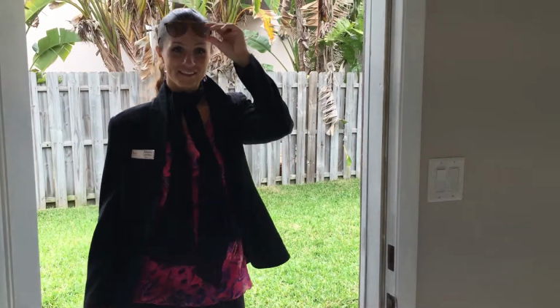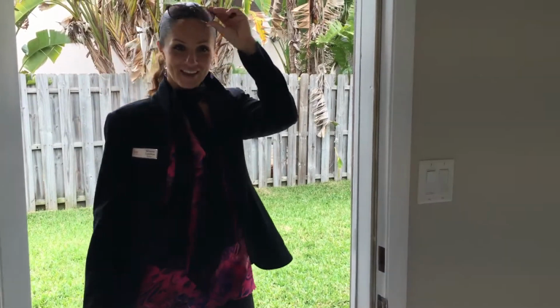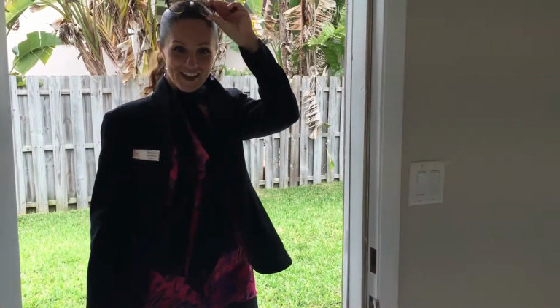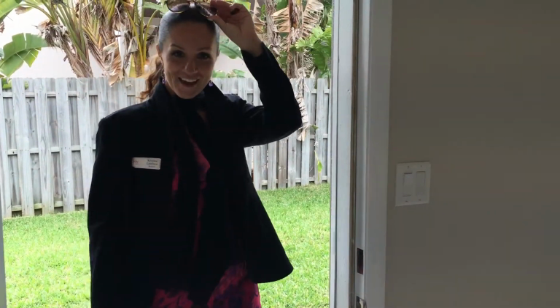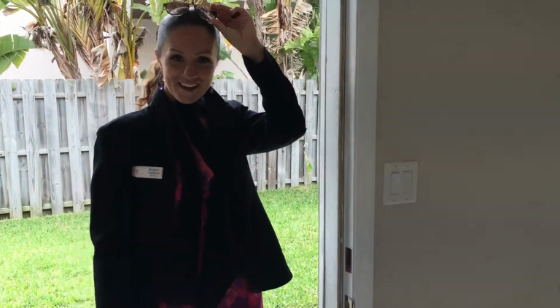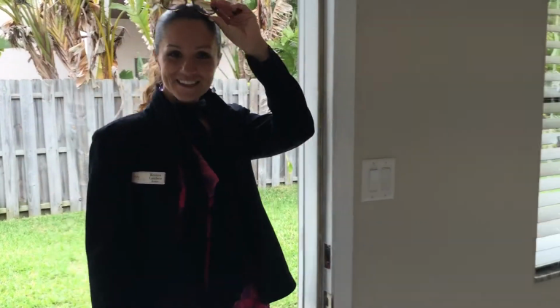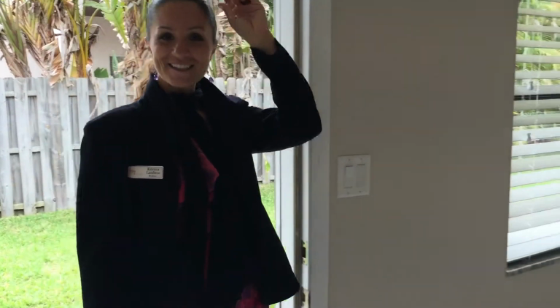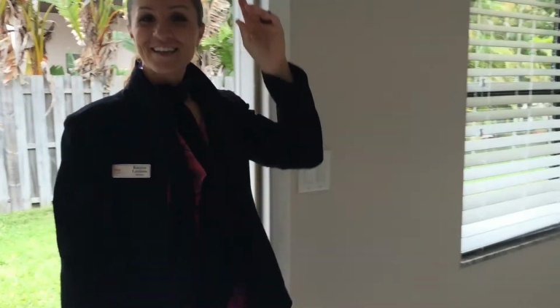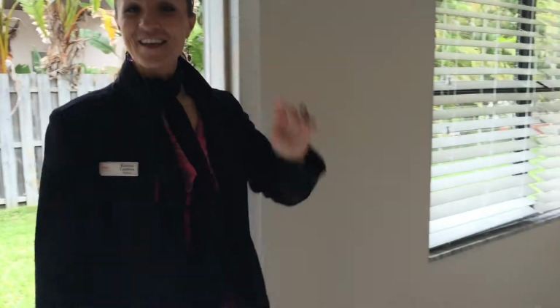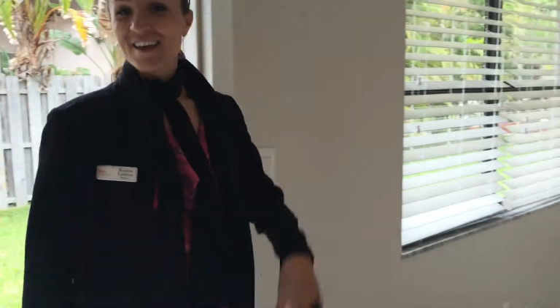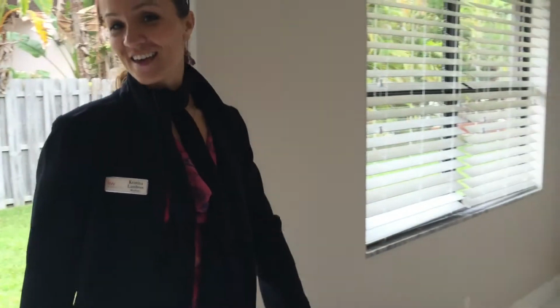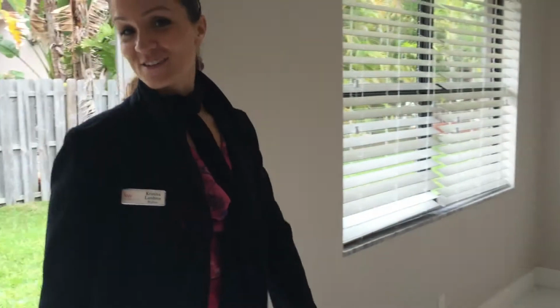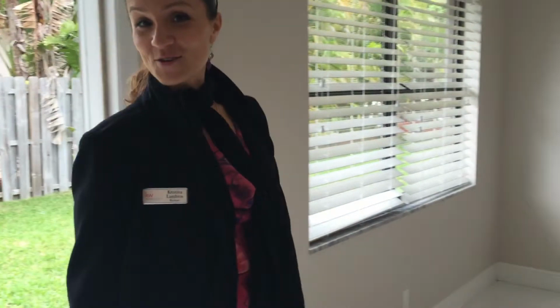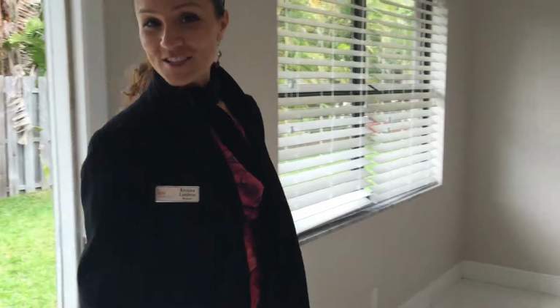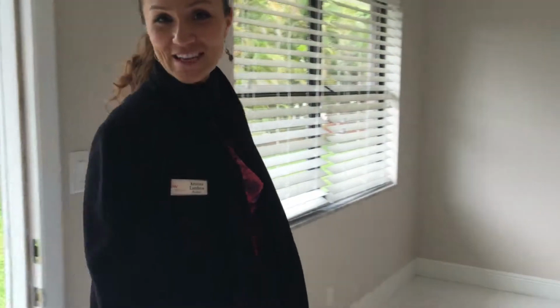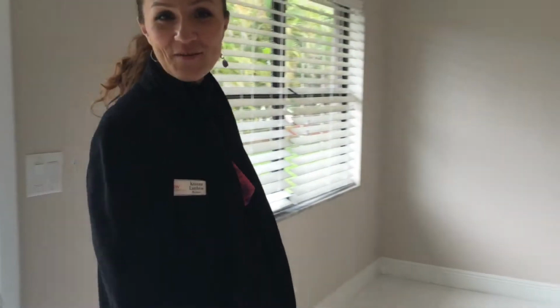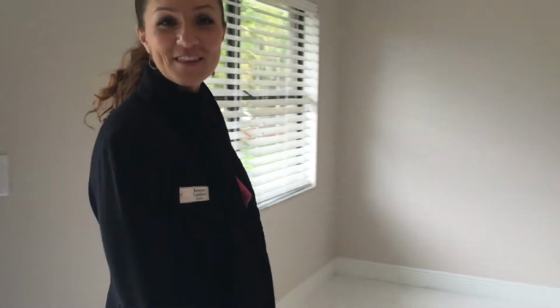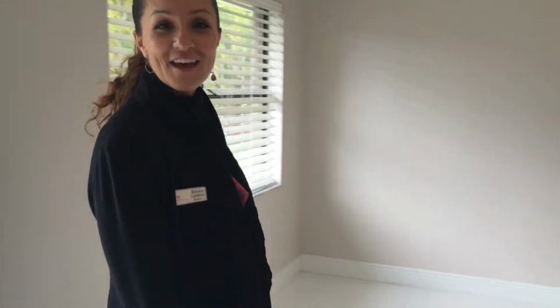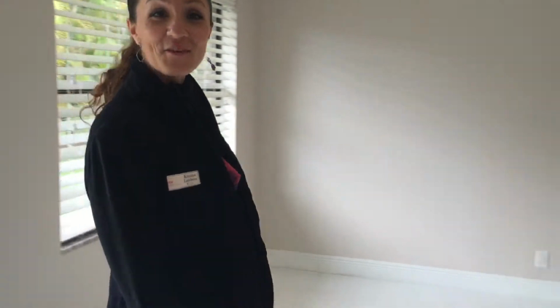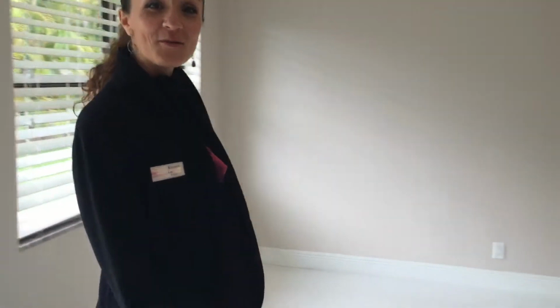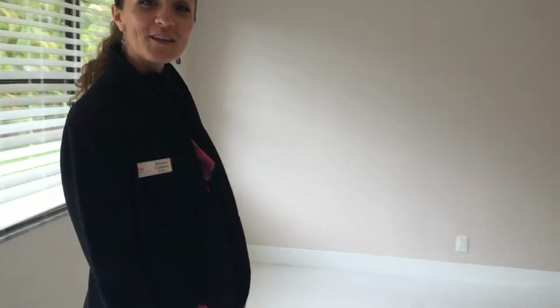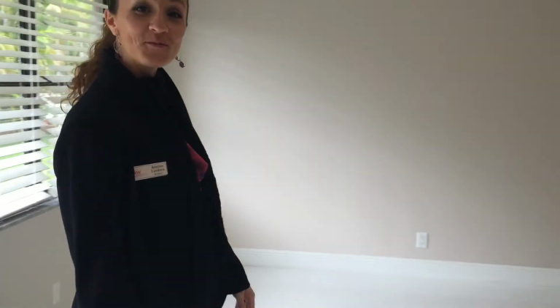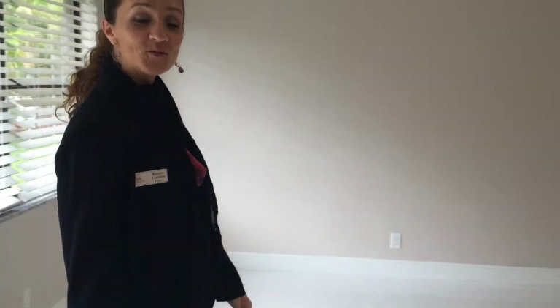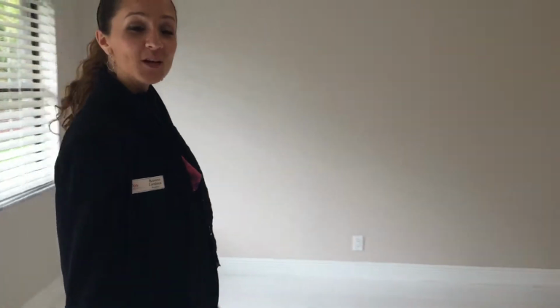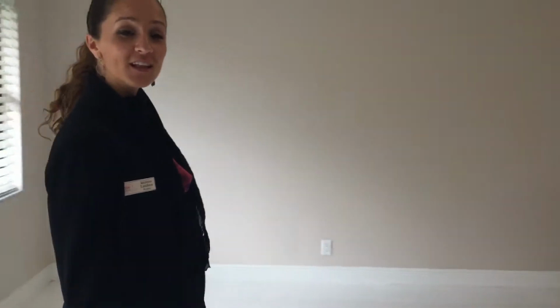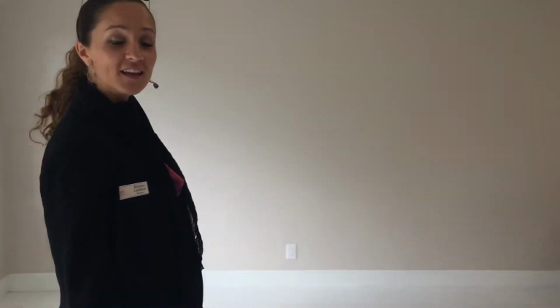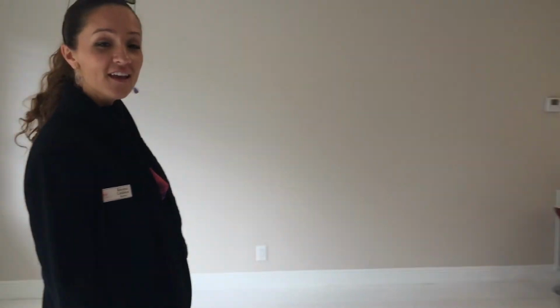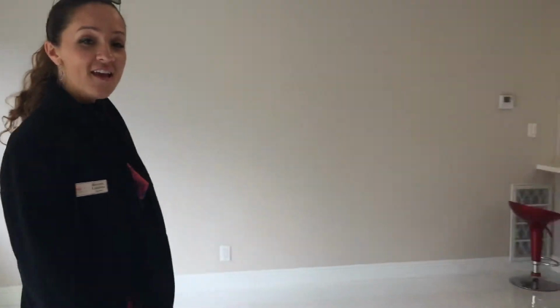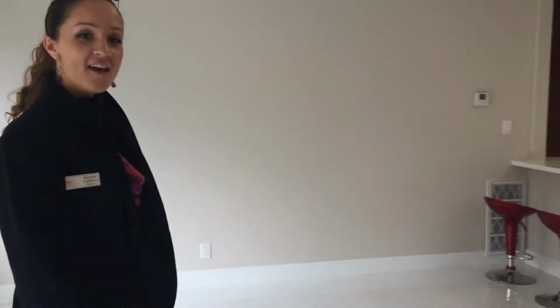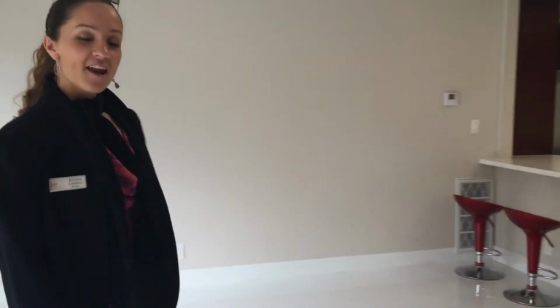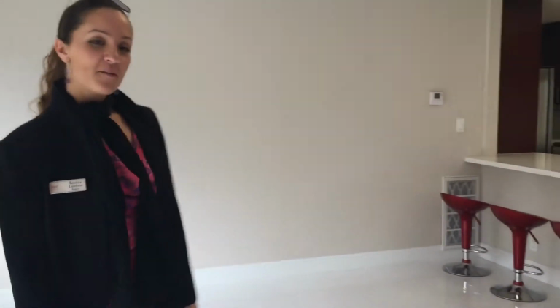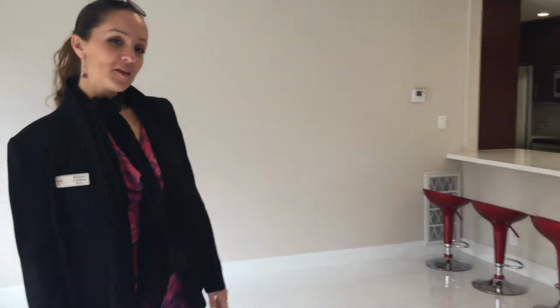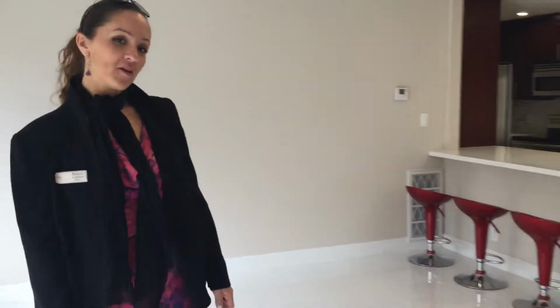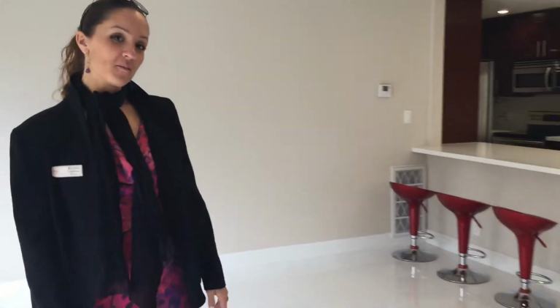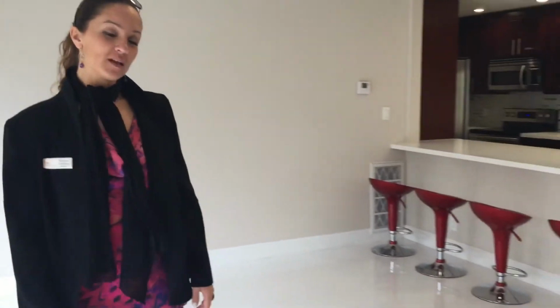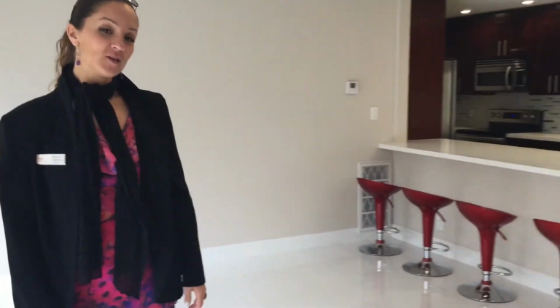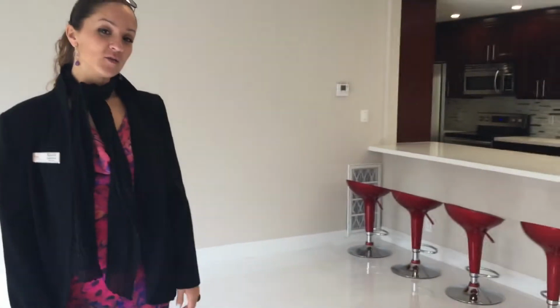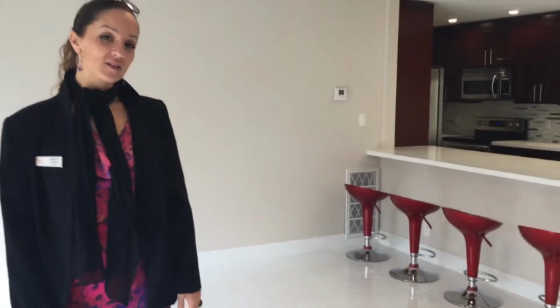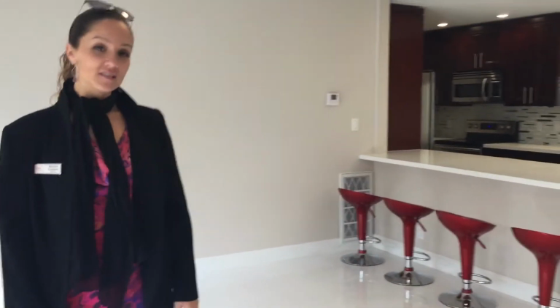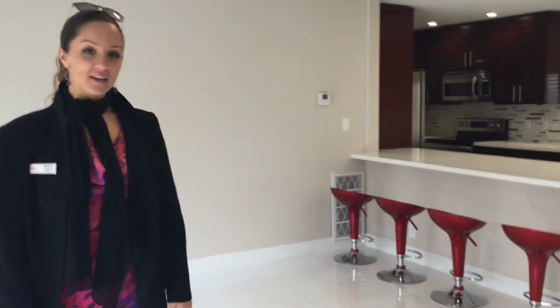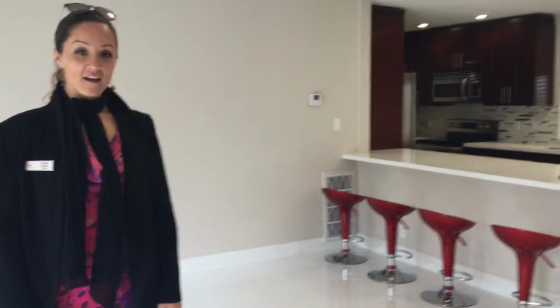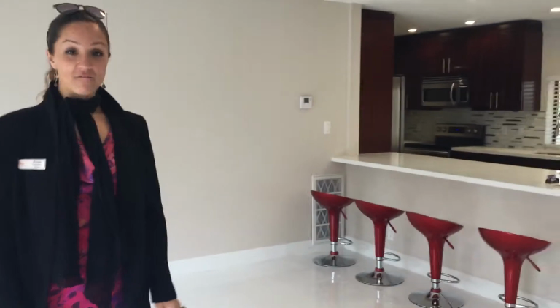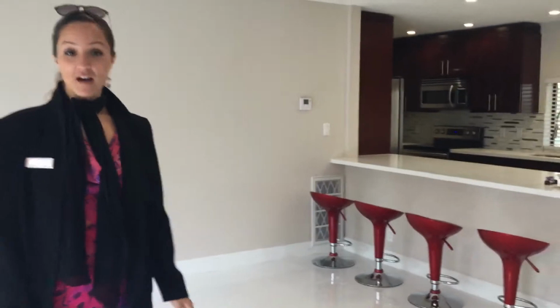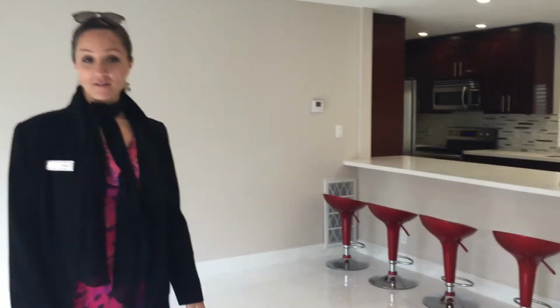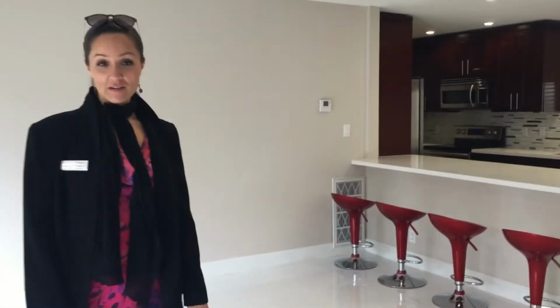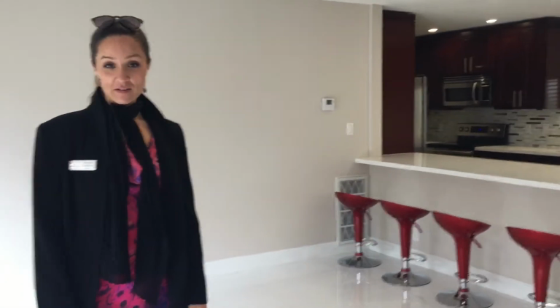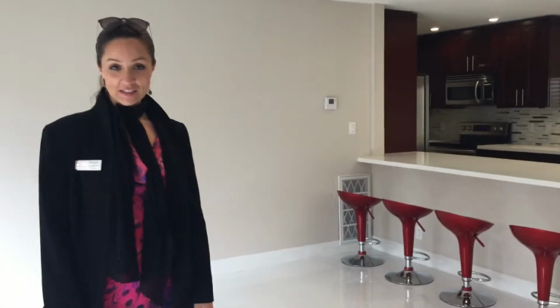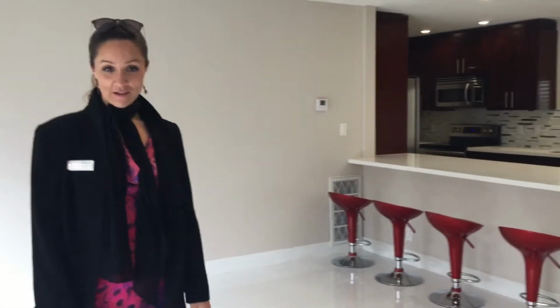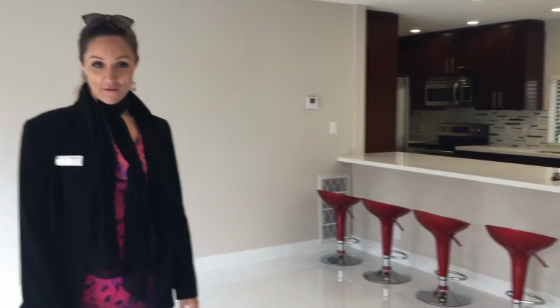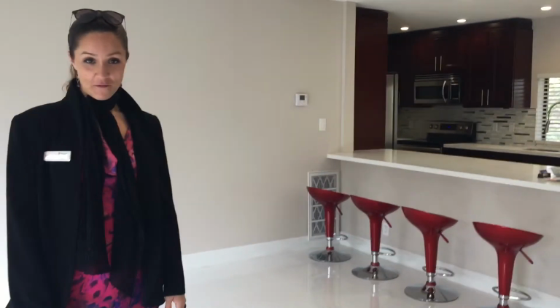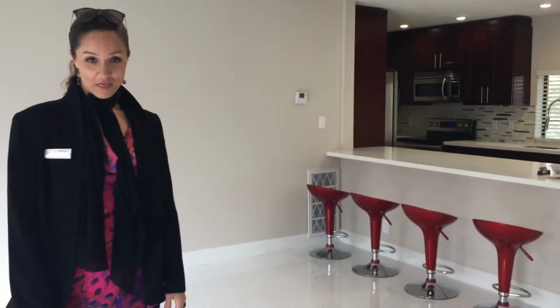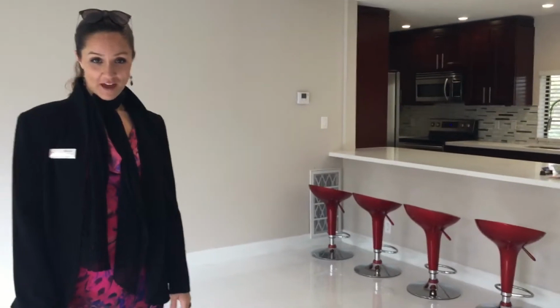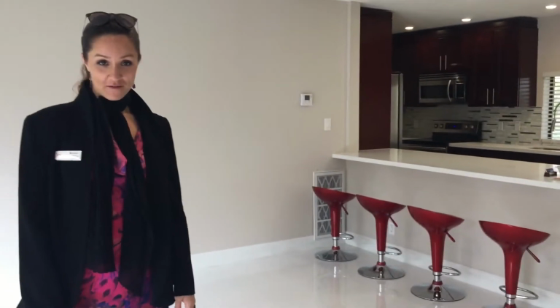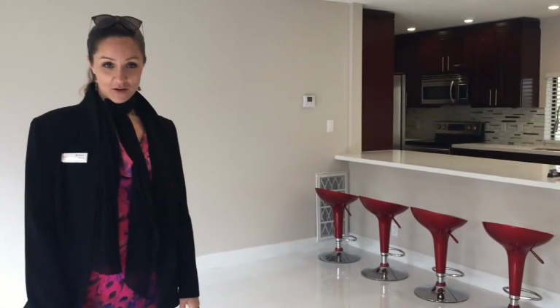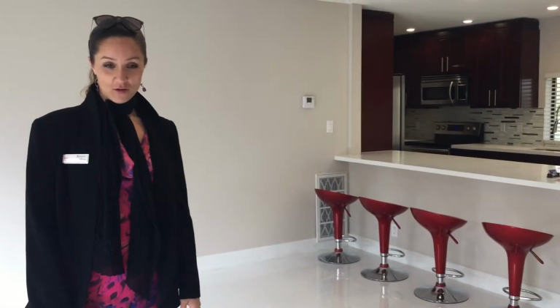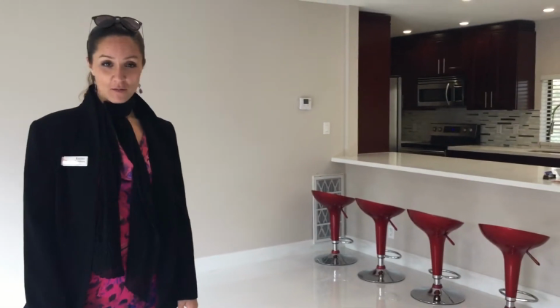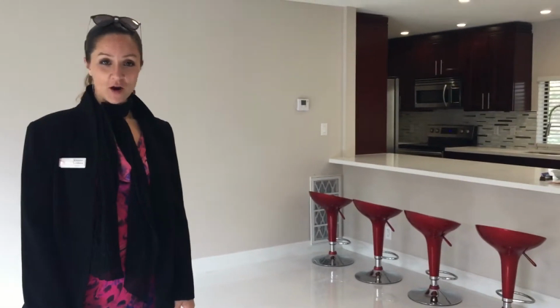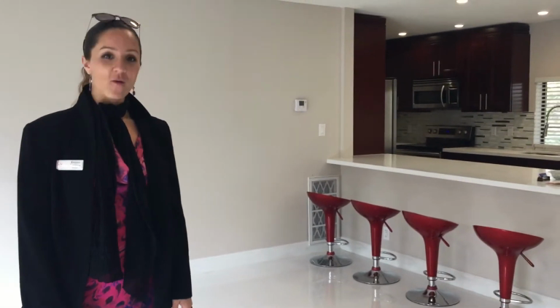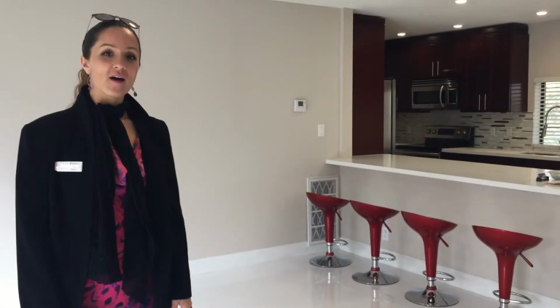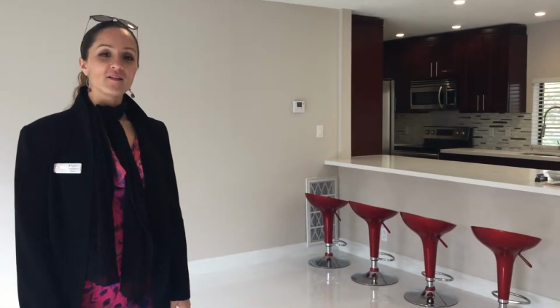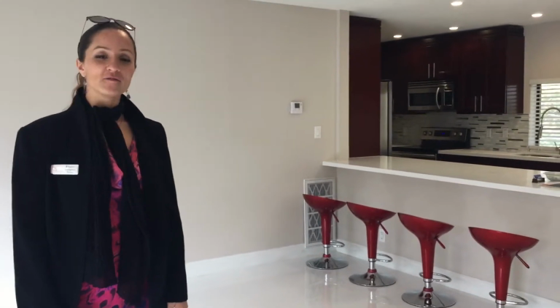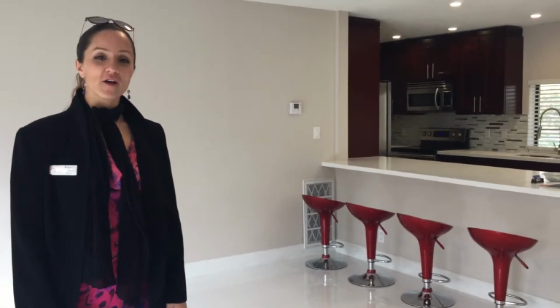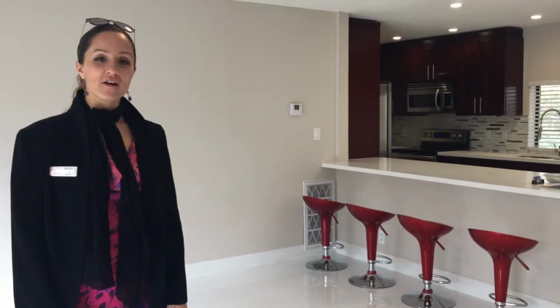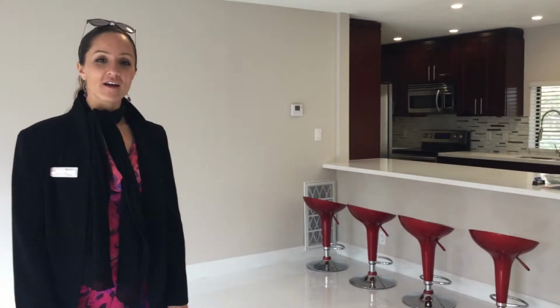Hey guys, it's Christina with Keller Williams Realty and I'm here on my new listing at 577th Avenue in Marco Island, Florida.